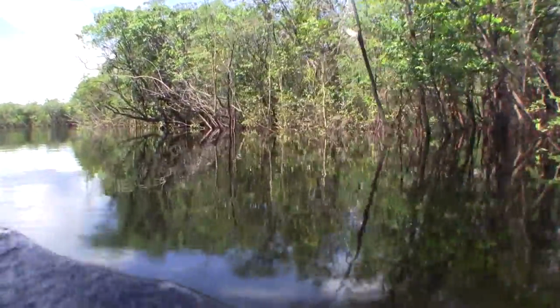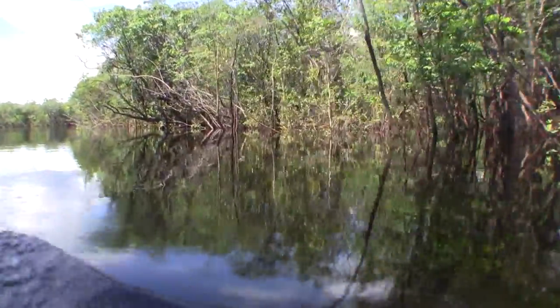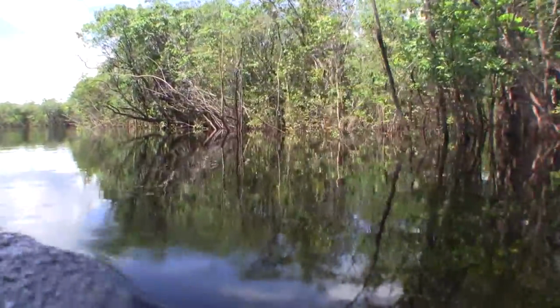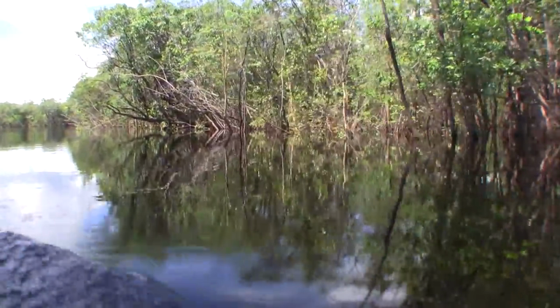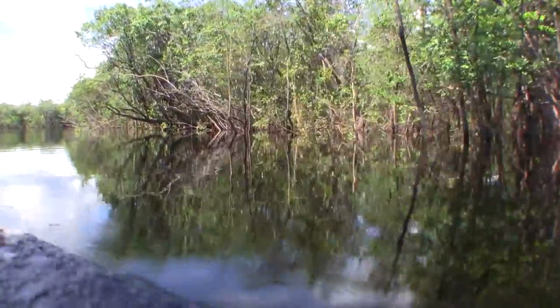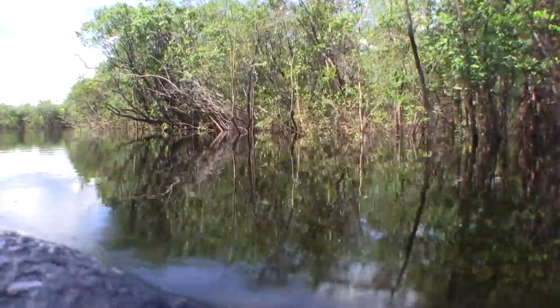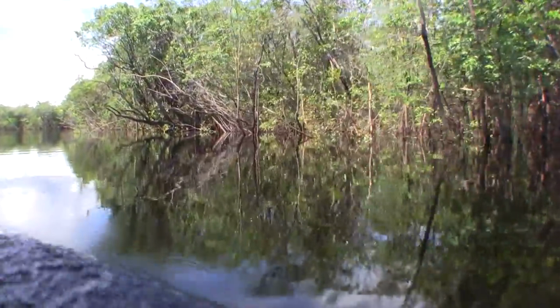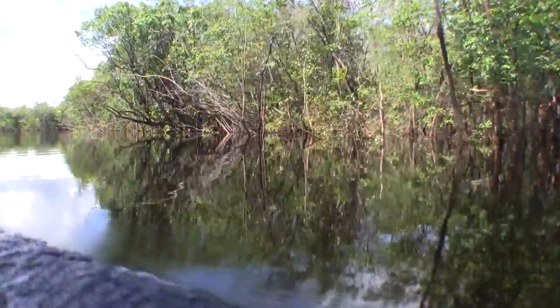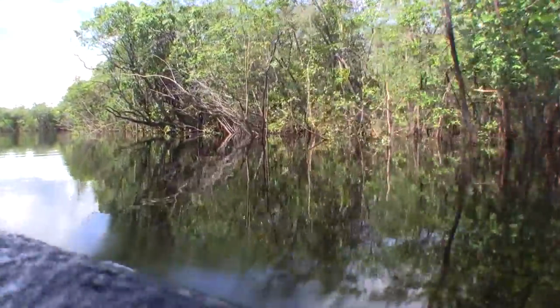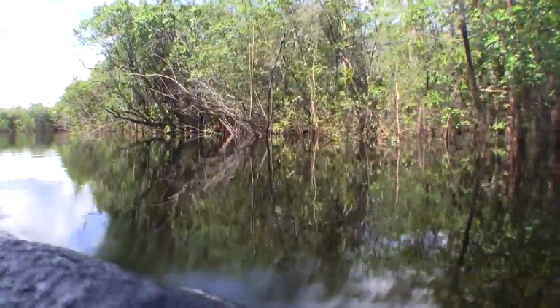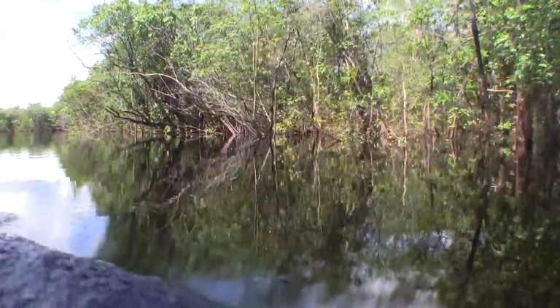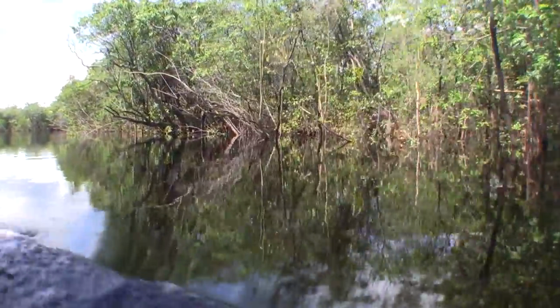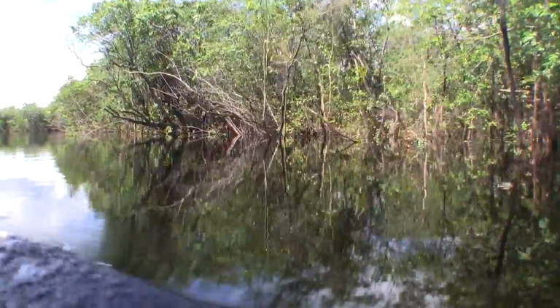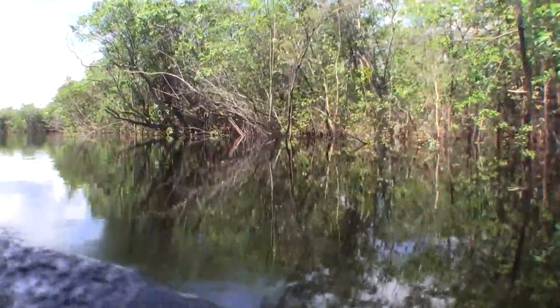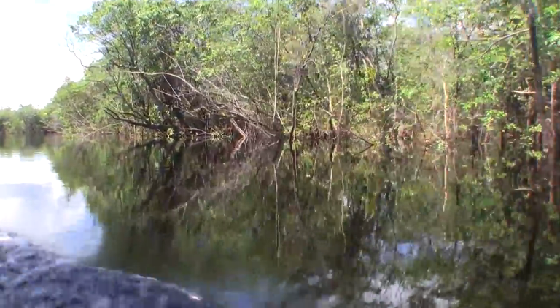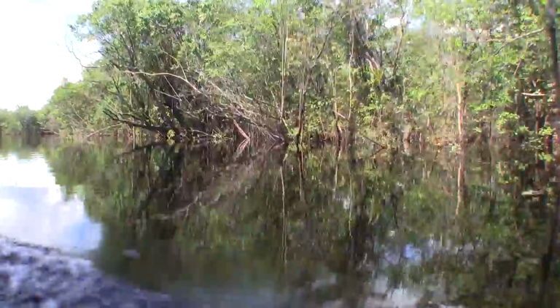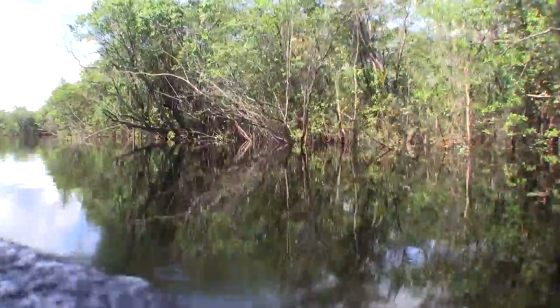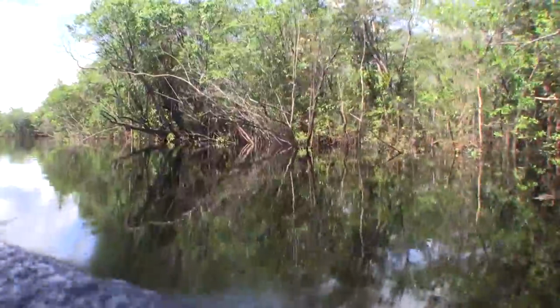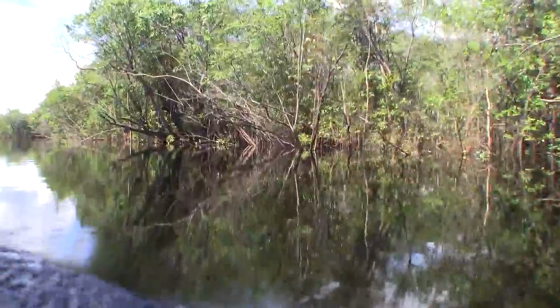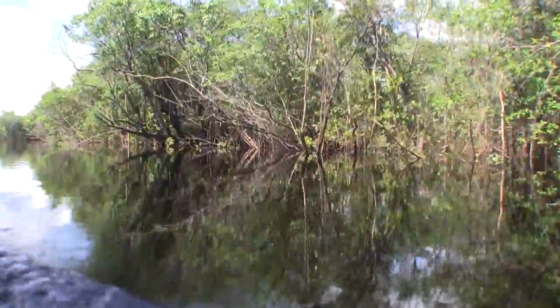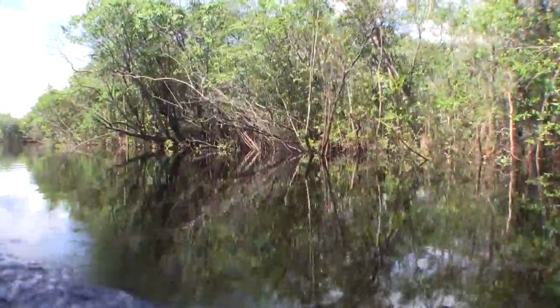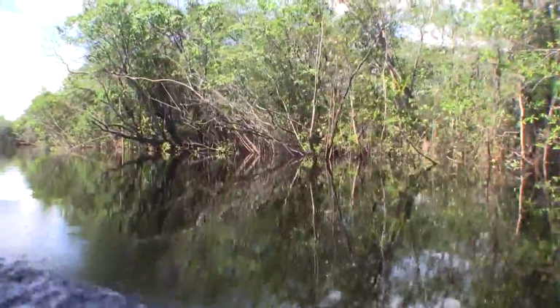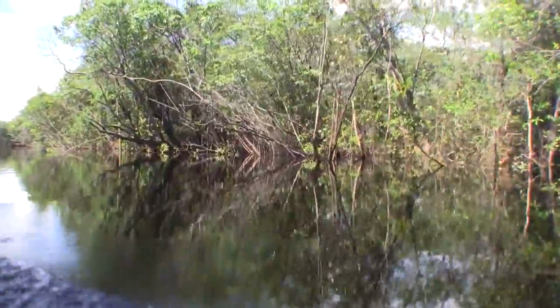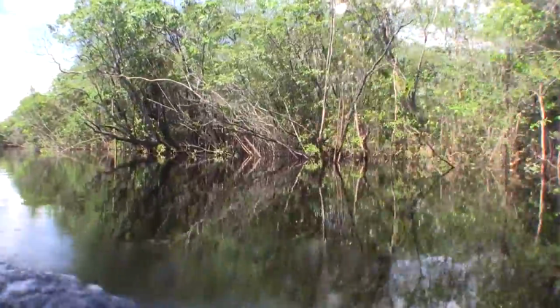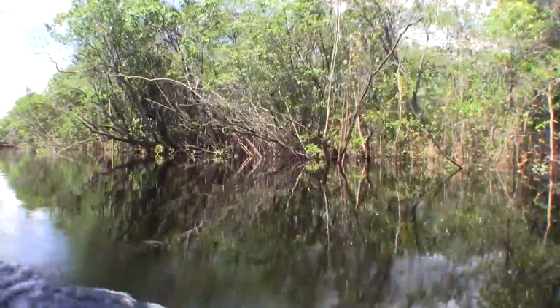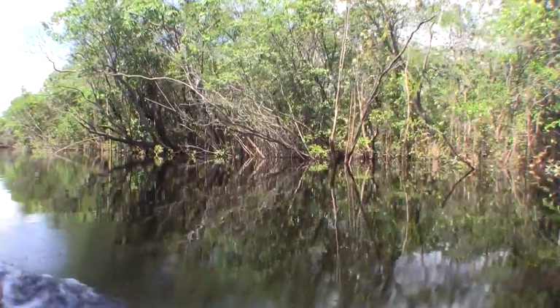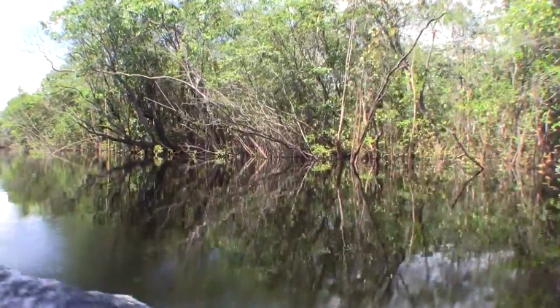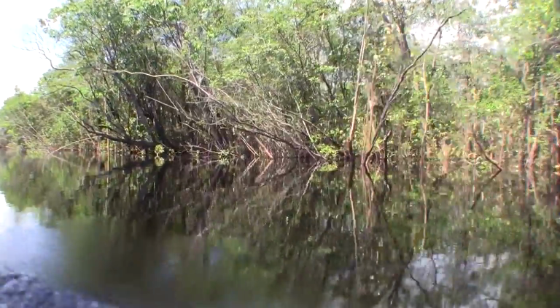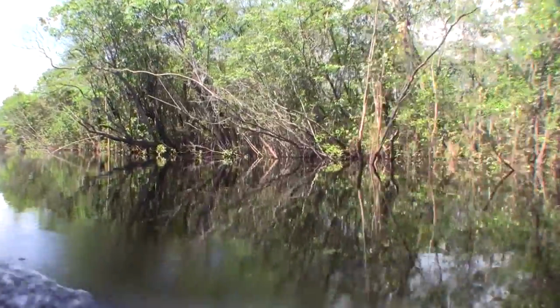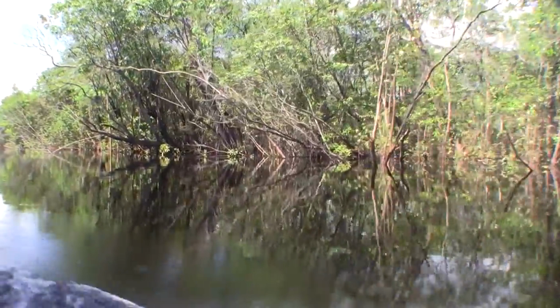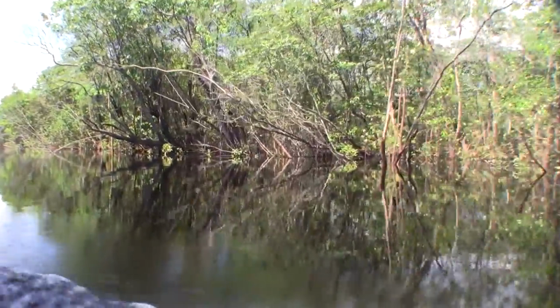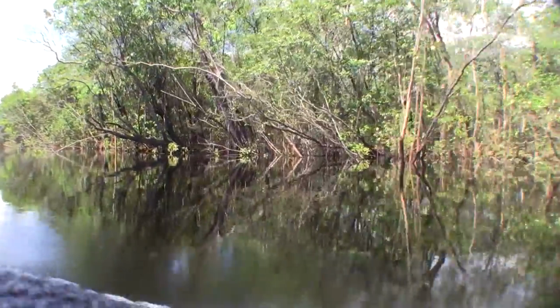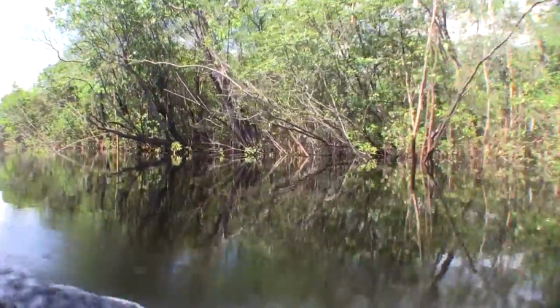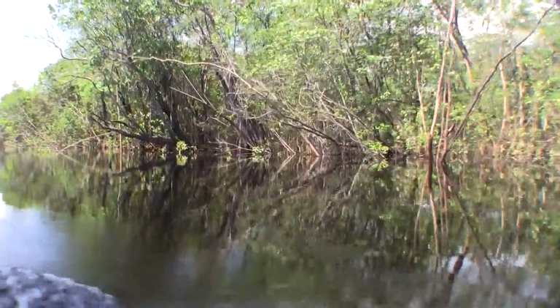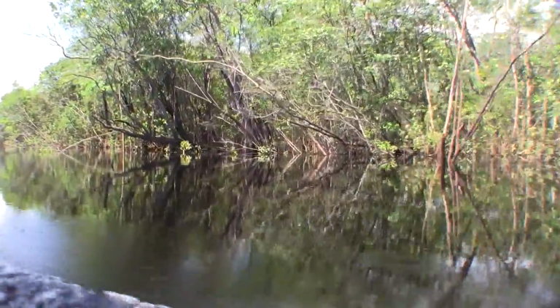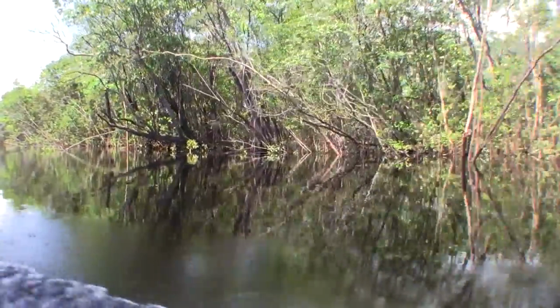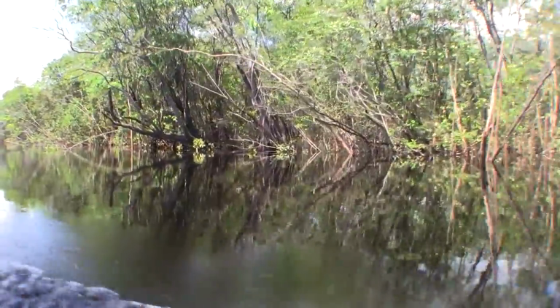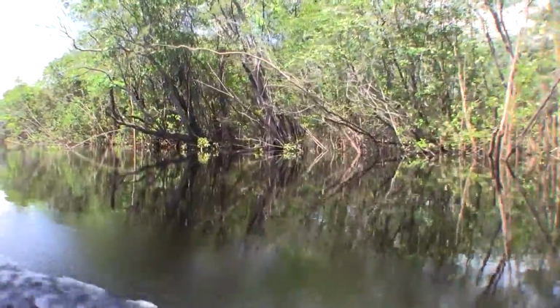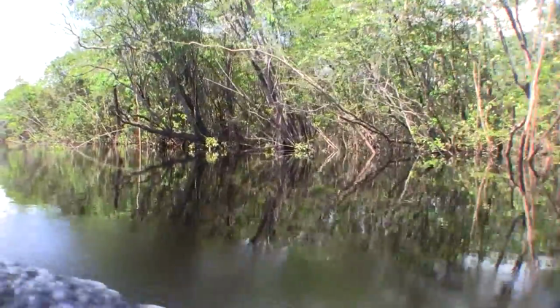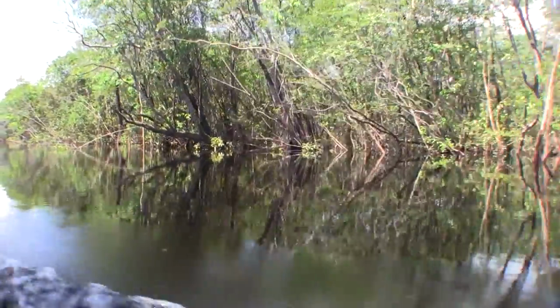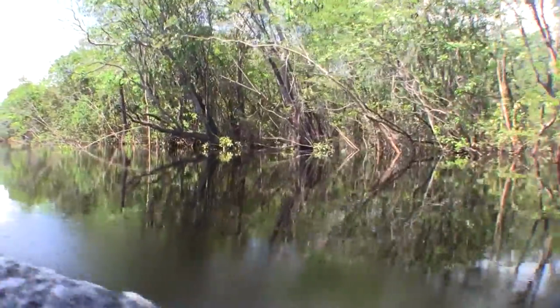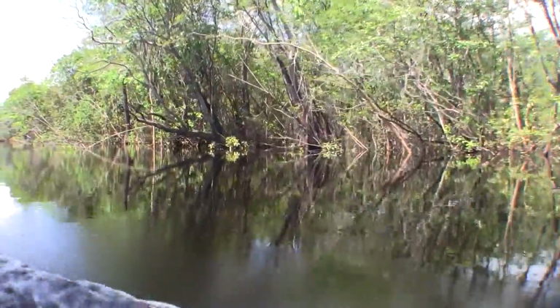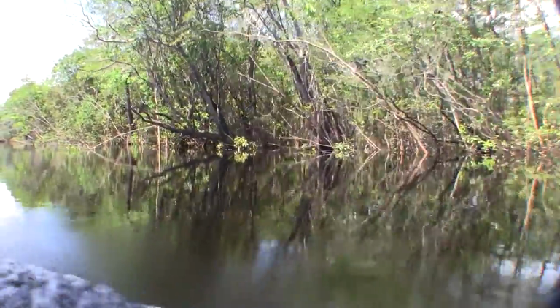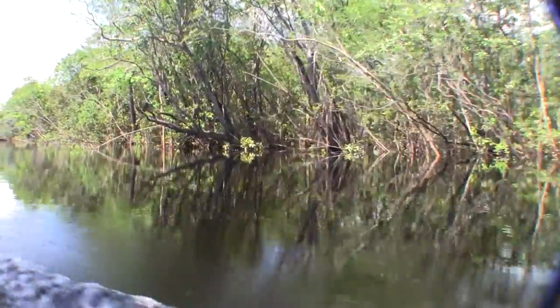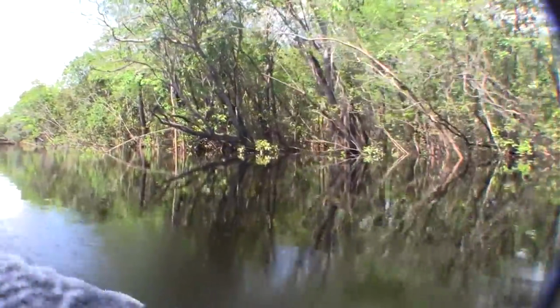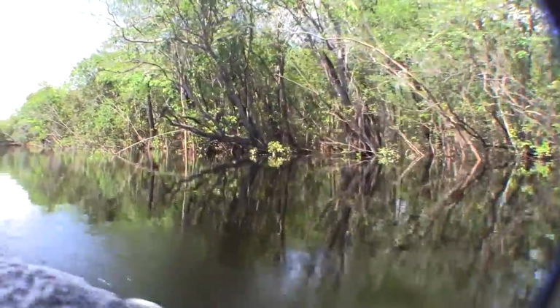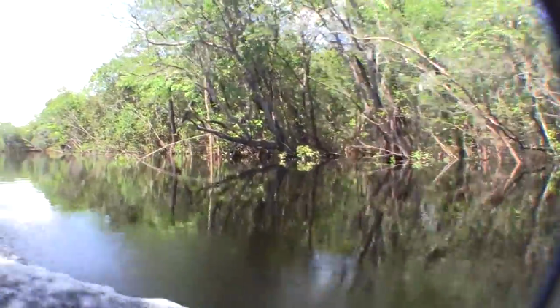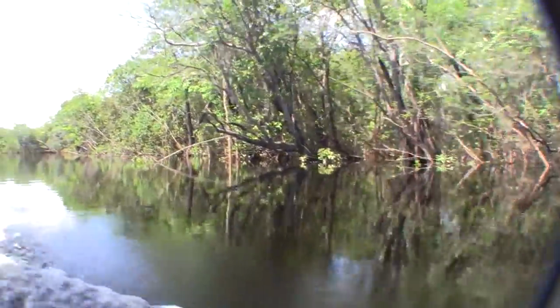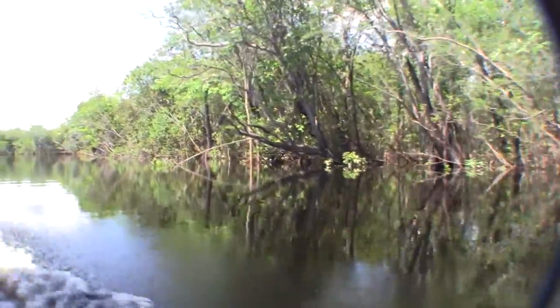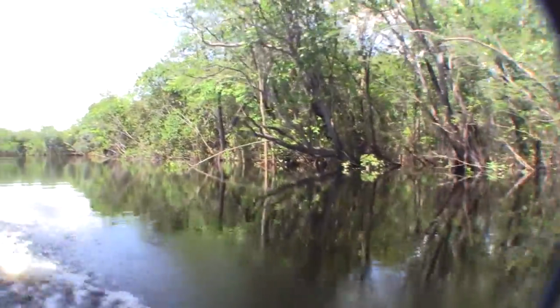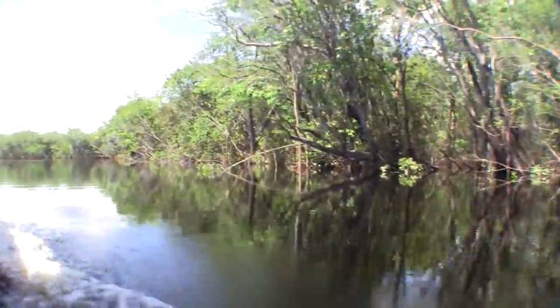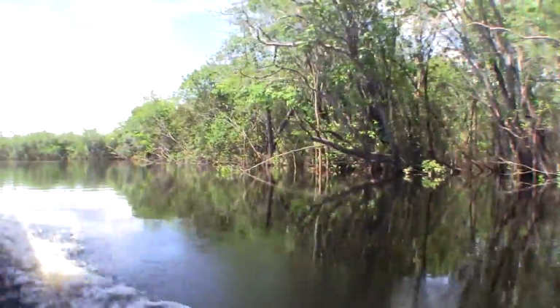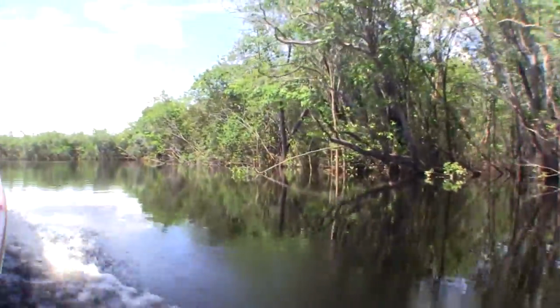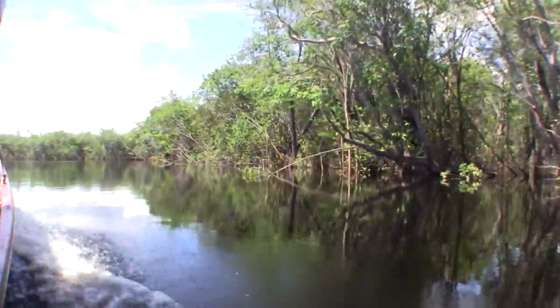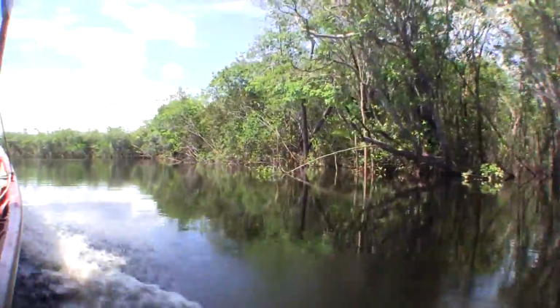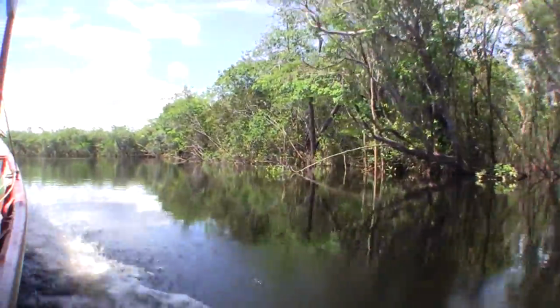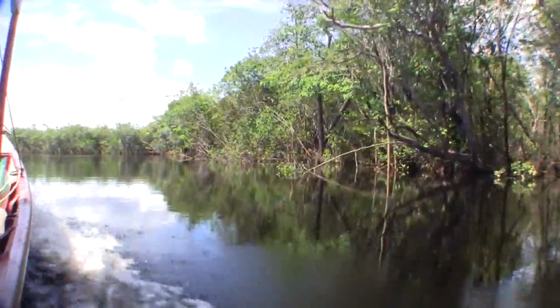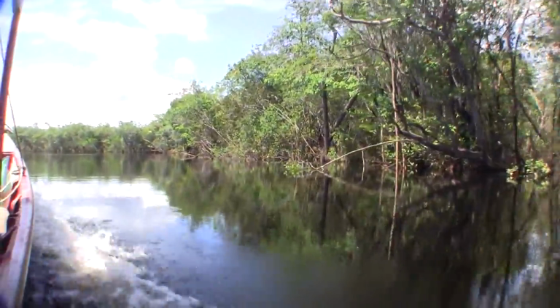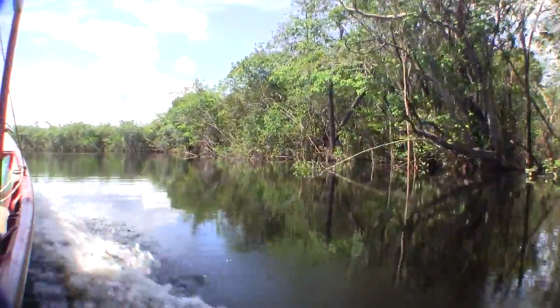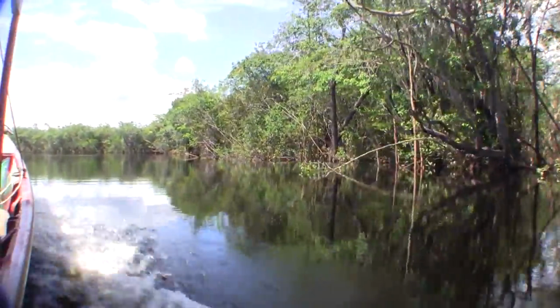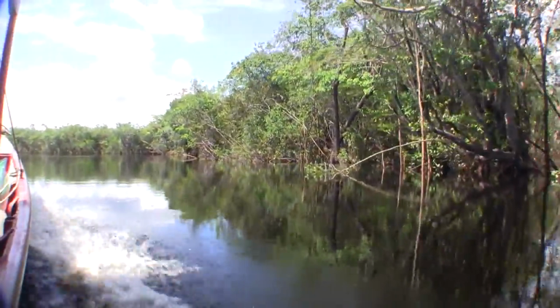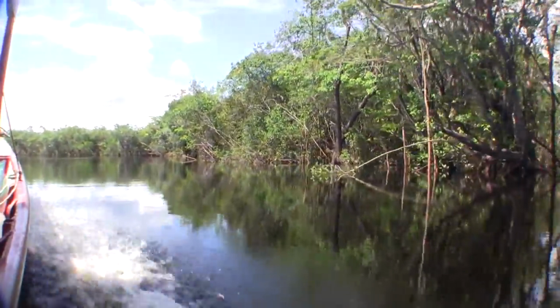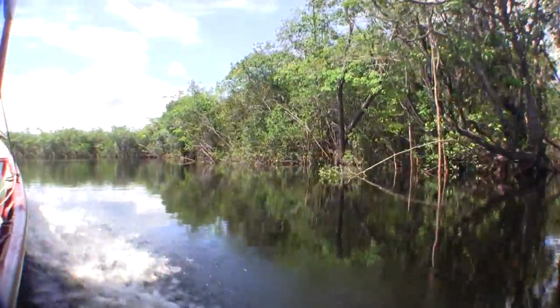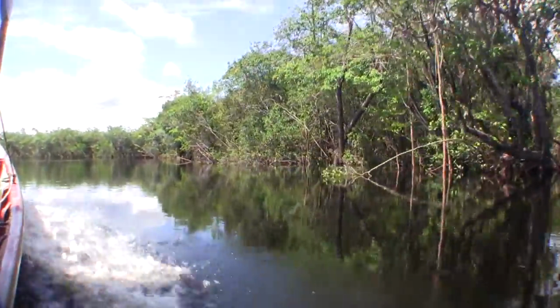We keep moving upstream until we find a bank that is shallow enough for us to snorkel in and be able to see fish.